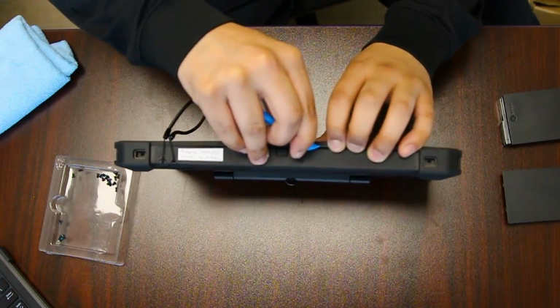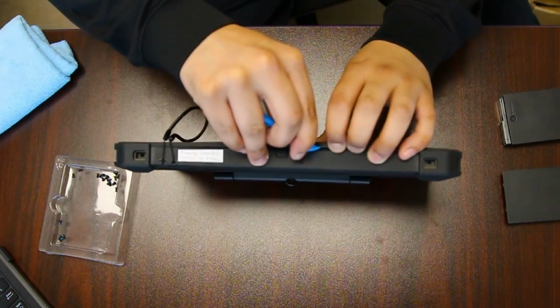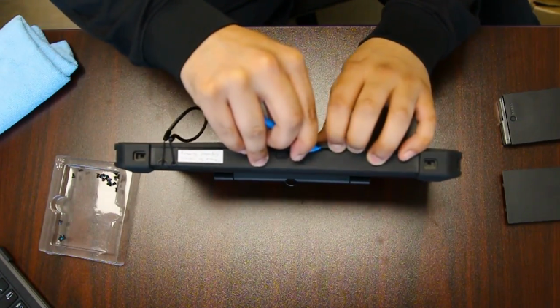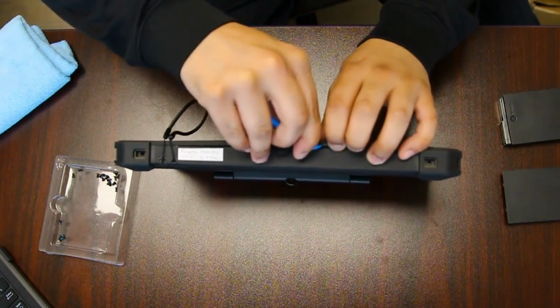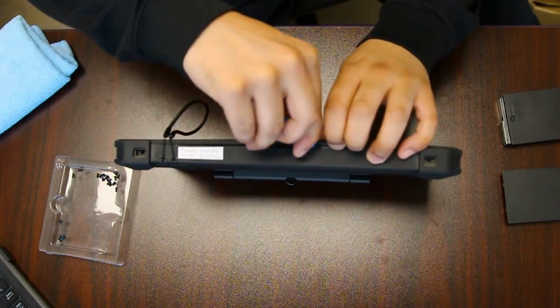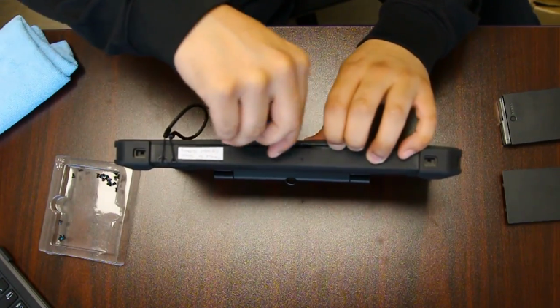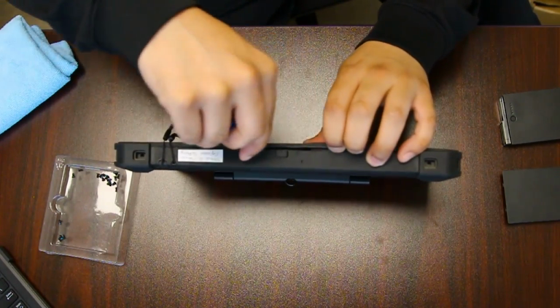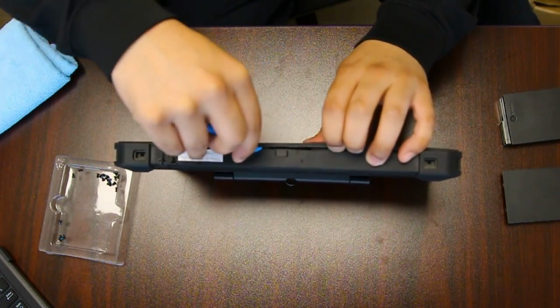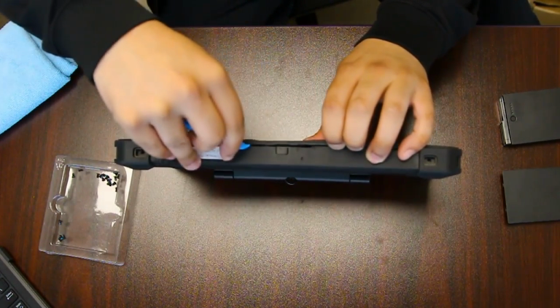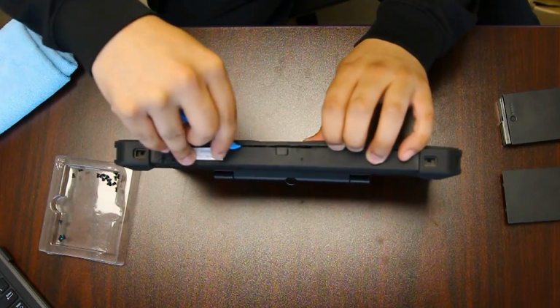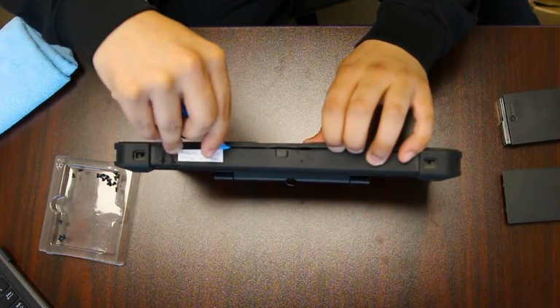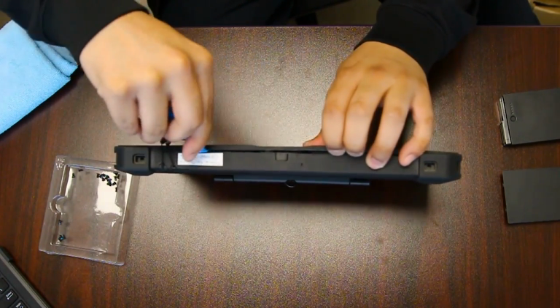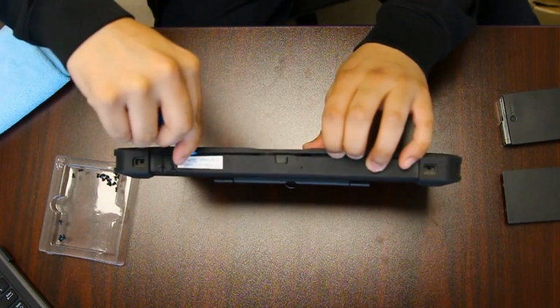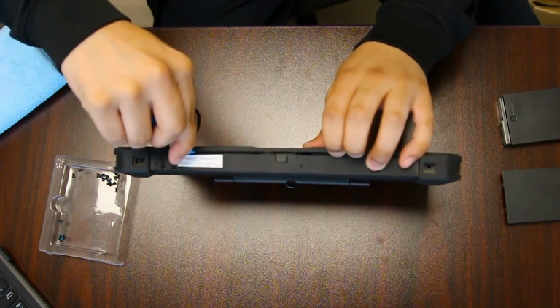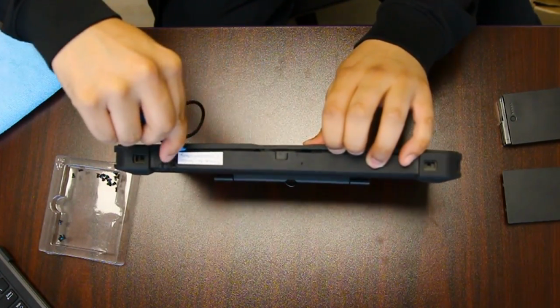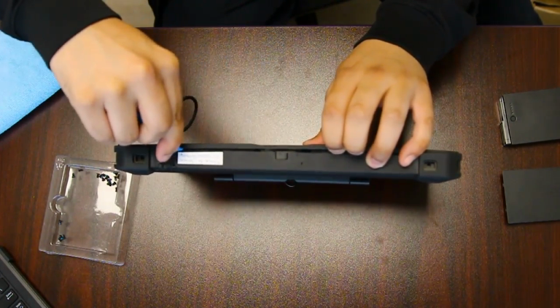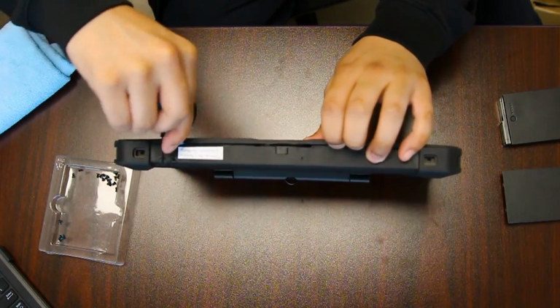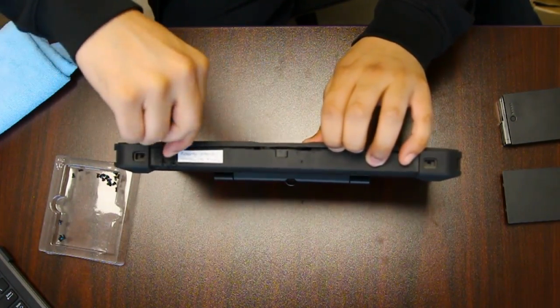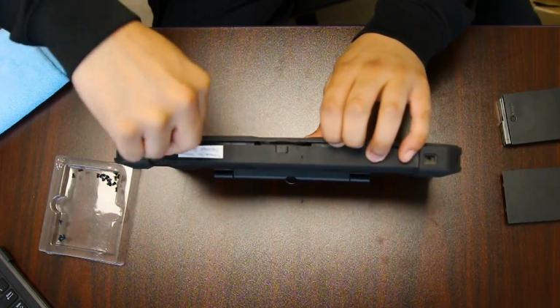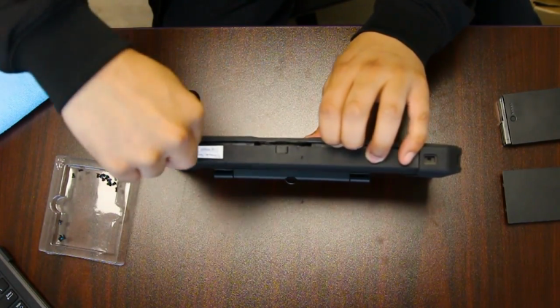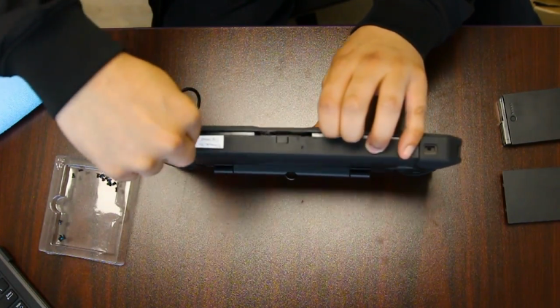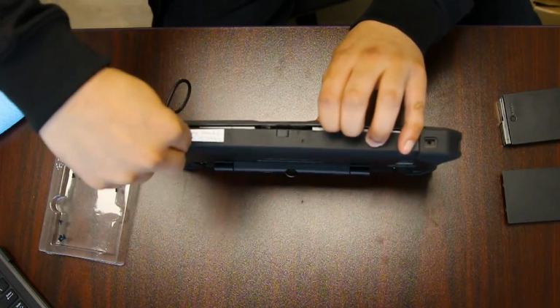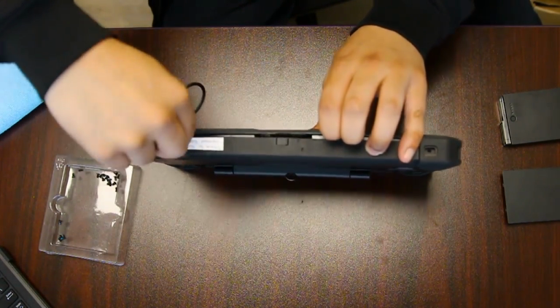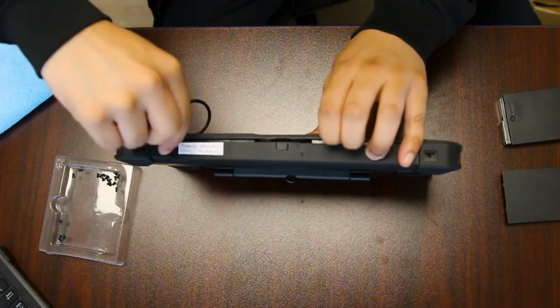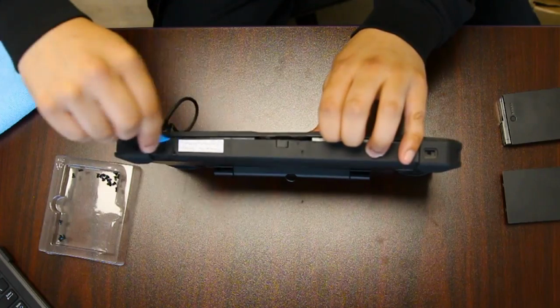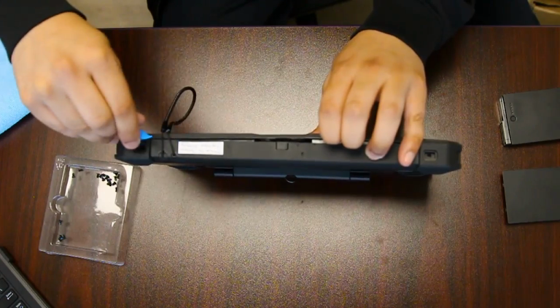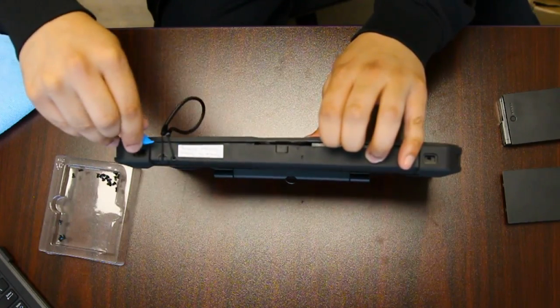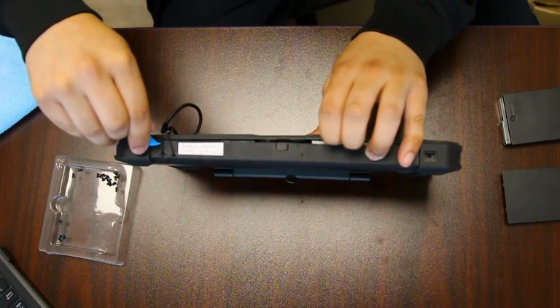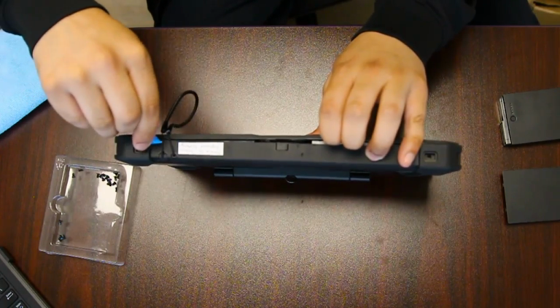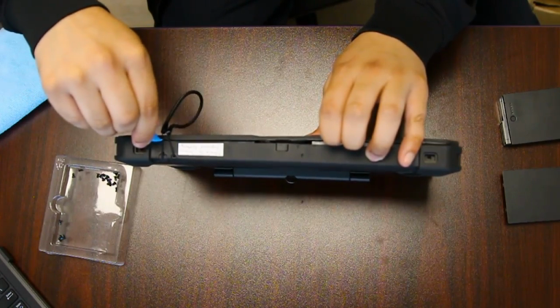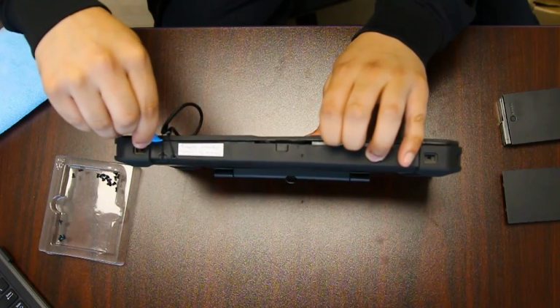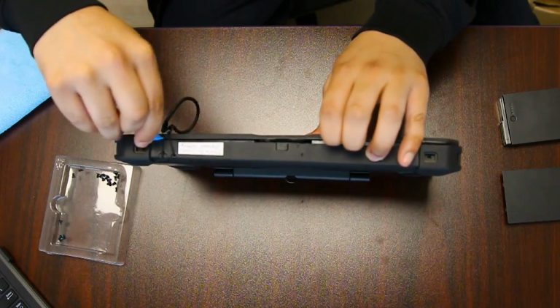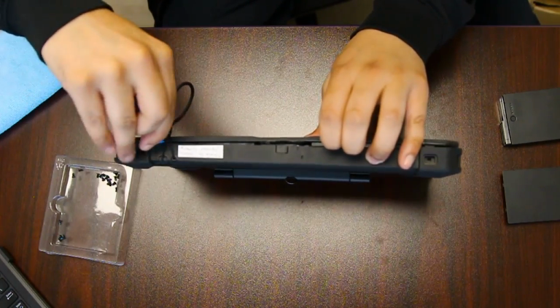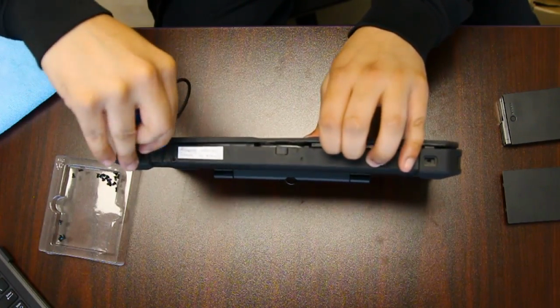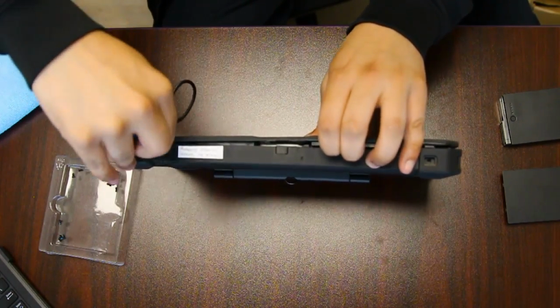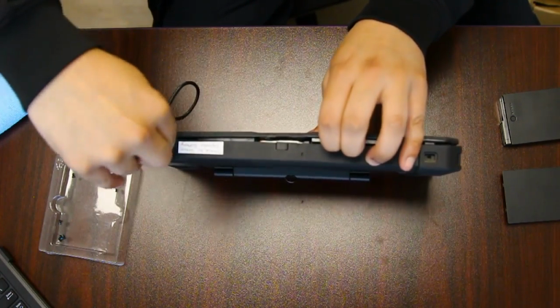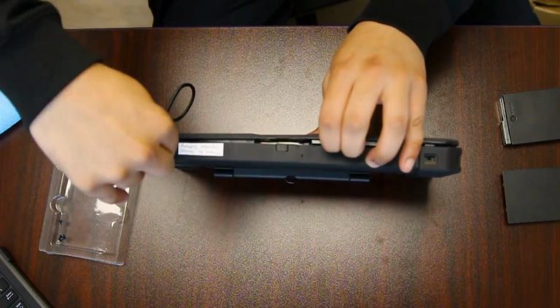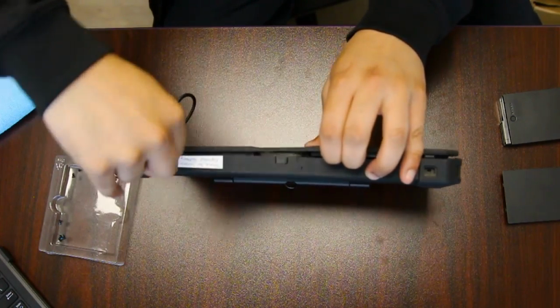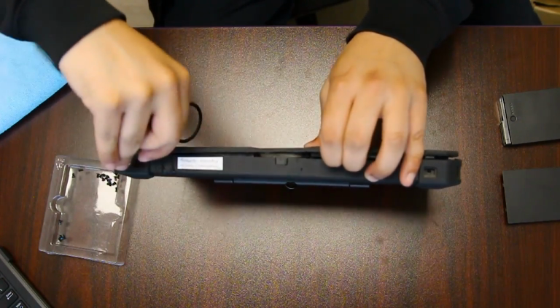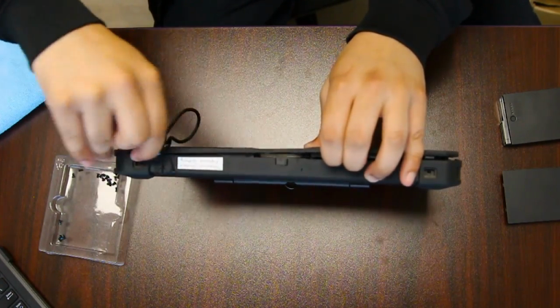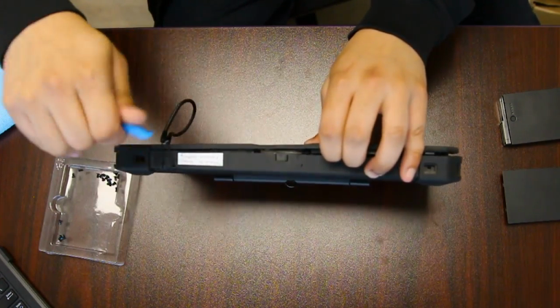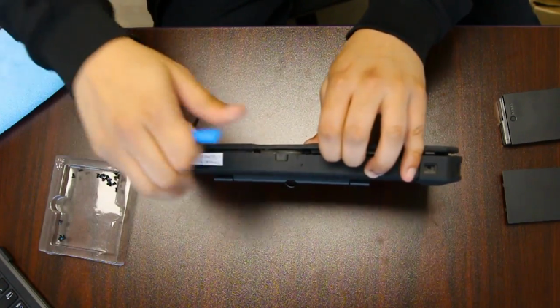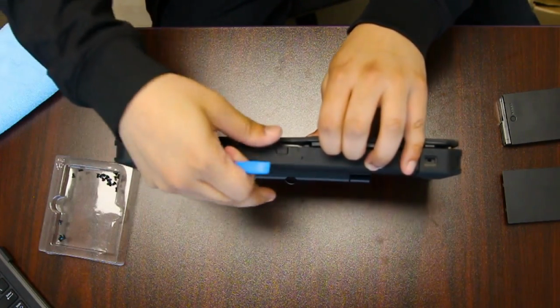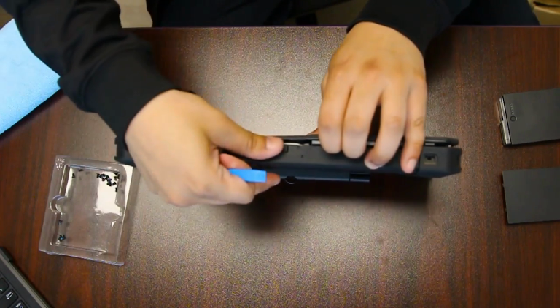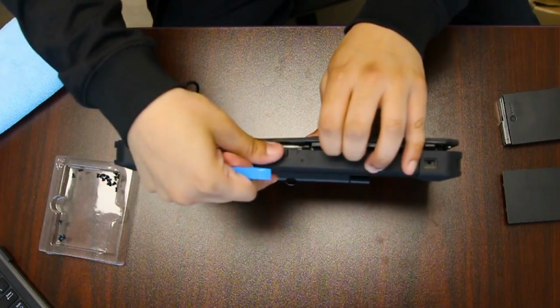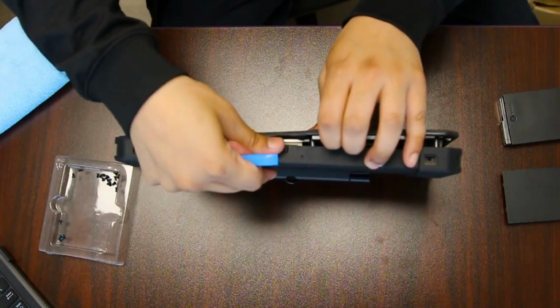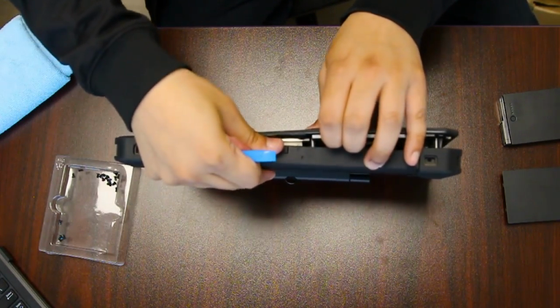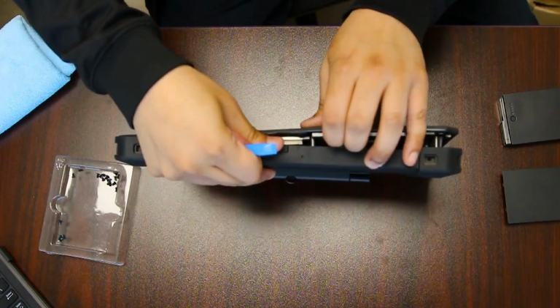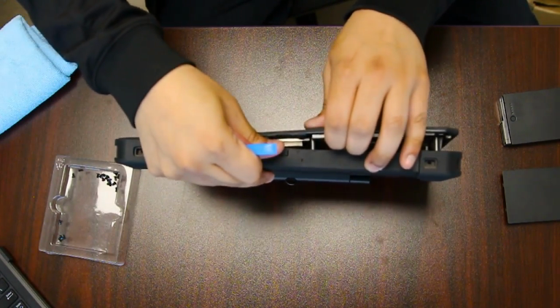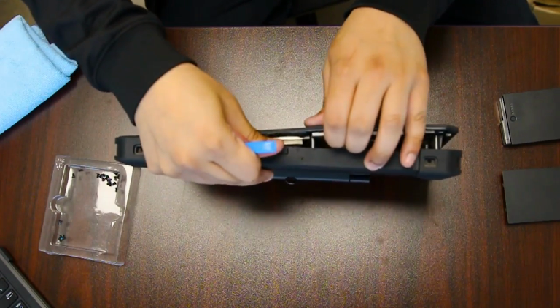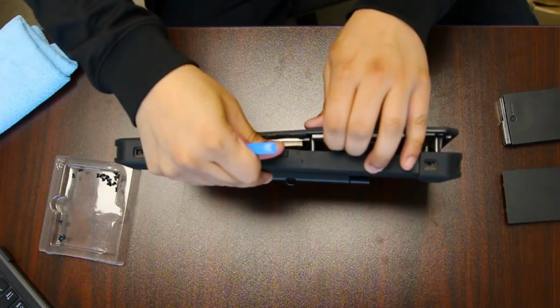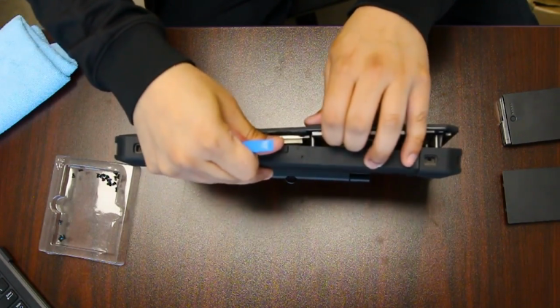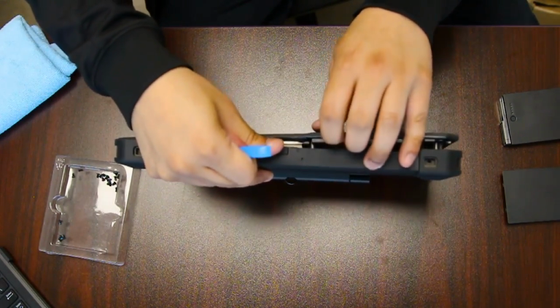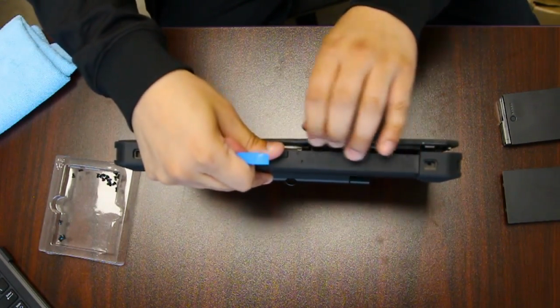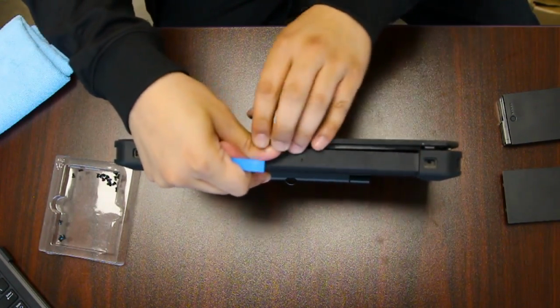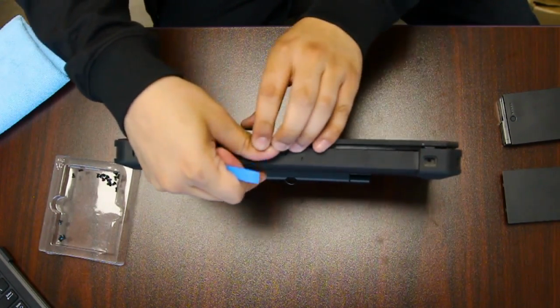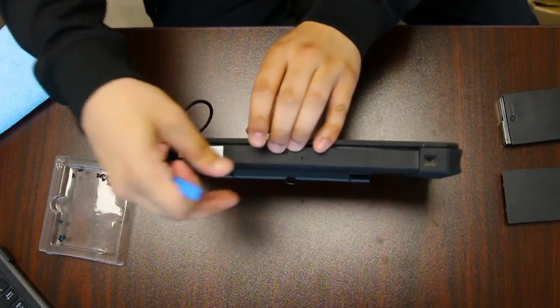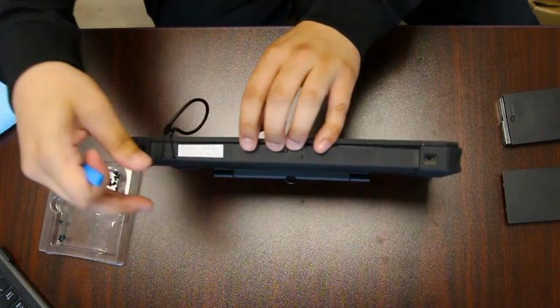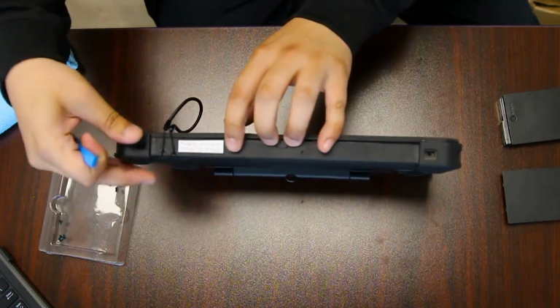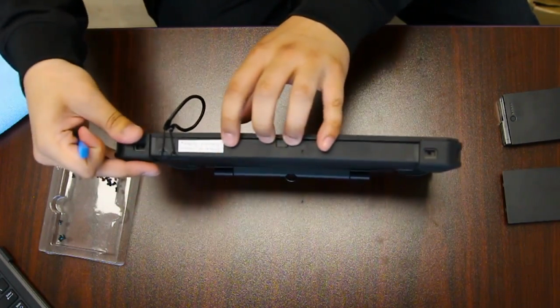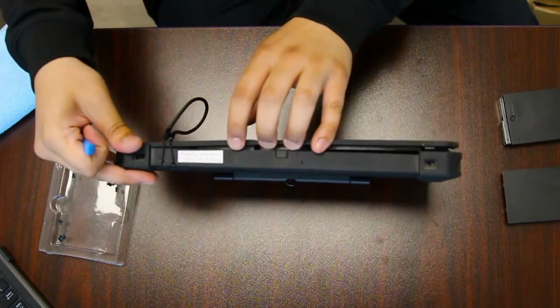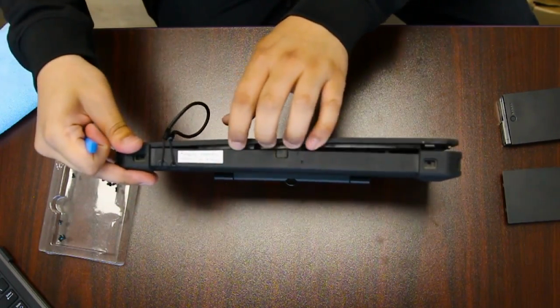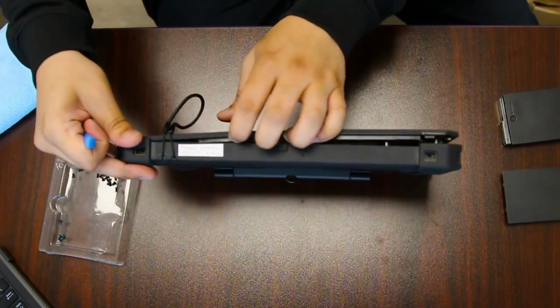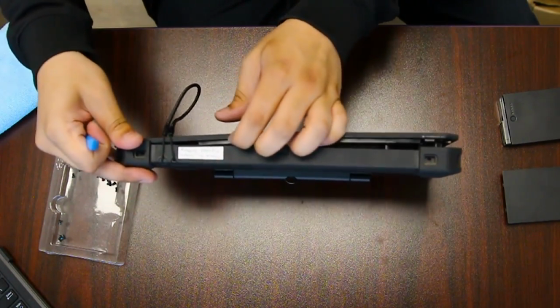There are no actual tabs keeping it attached. You just want to use a pry tool and gently get in there.